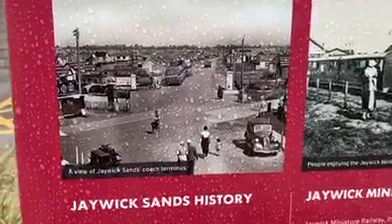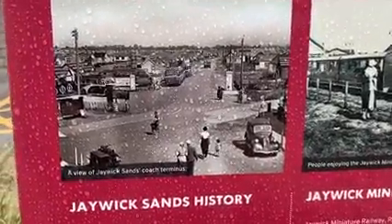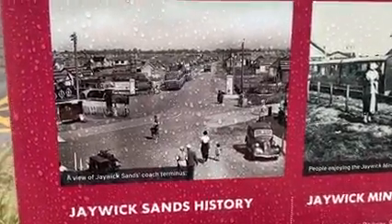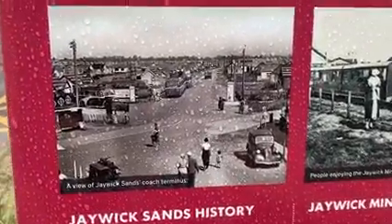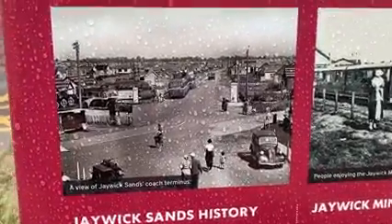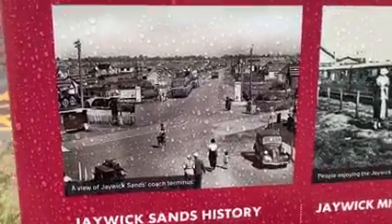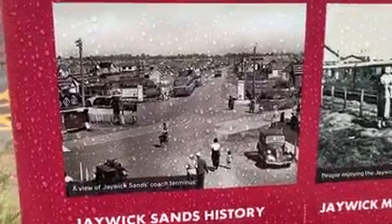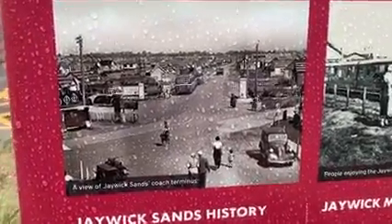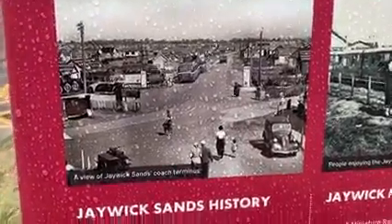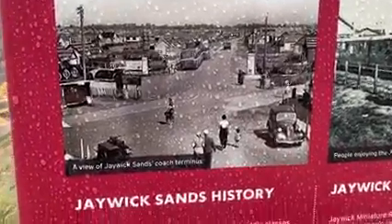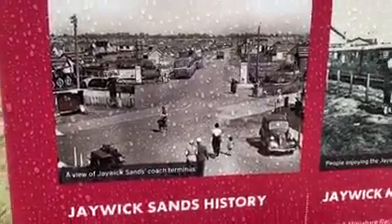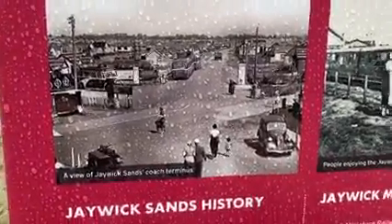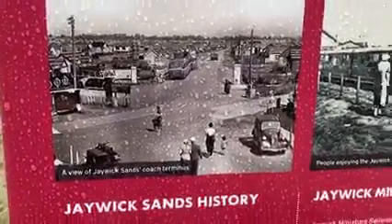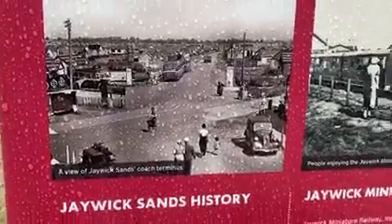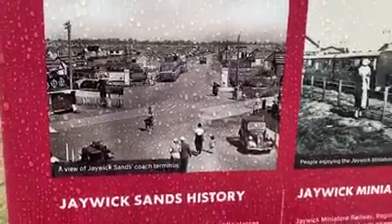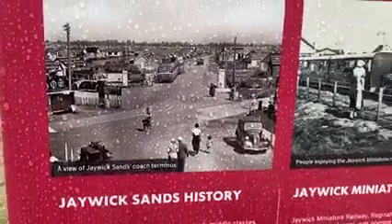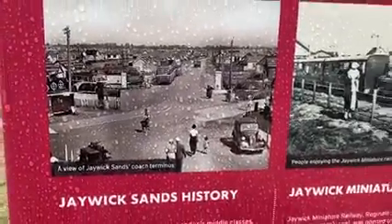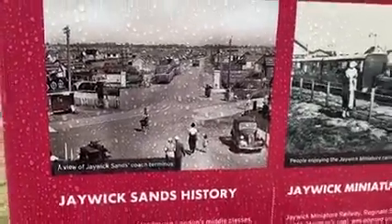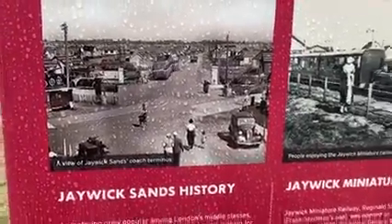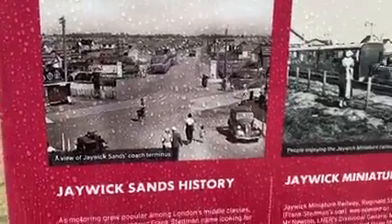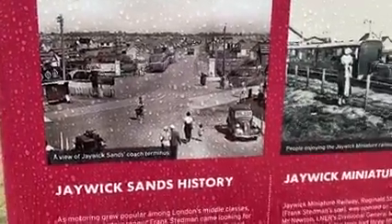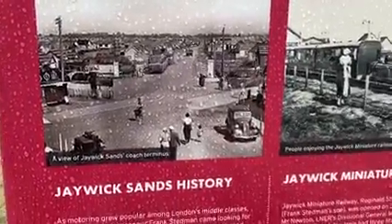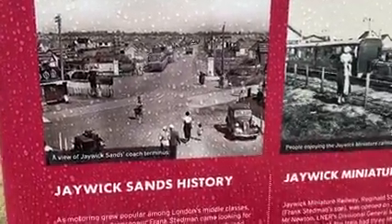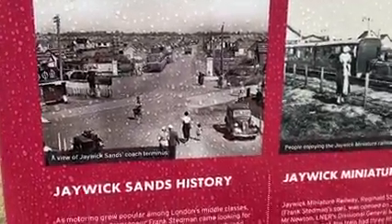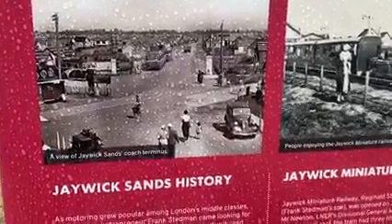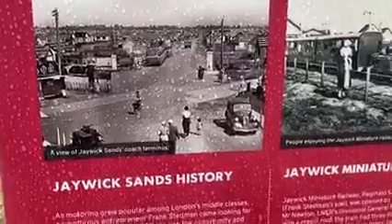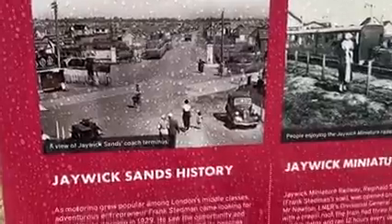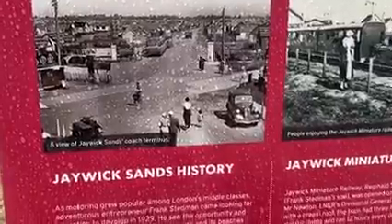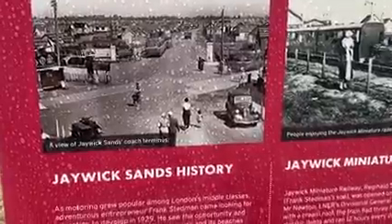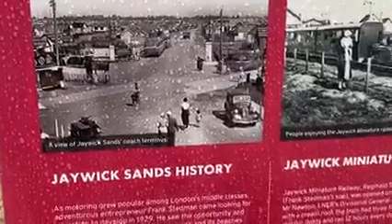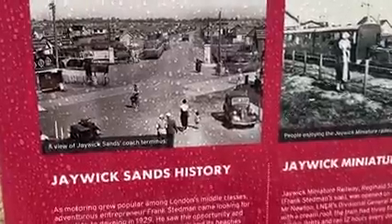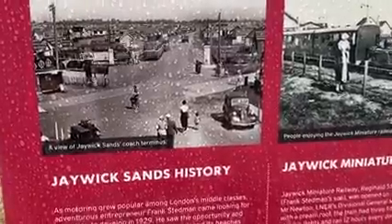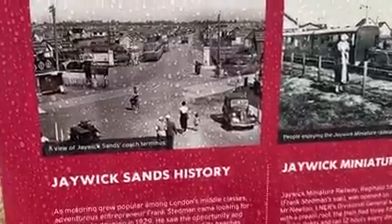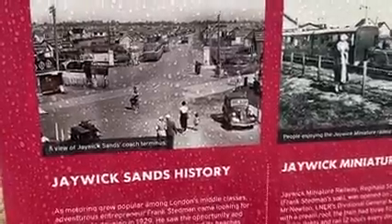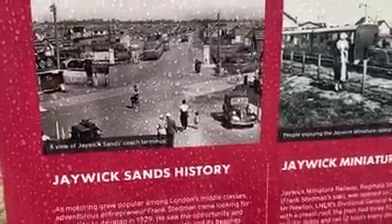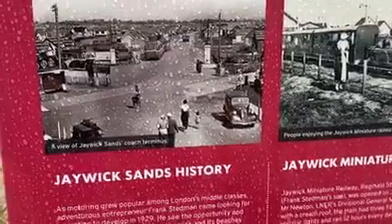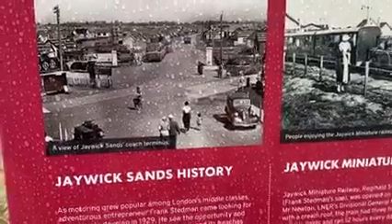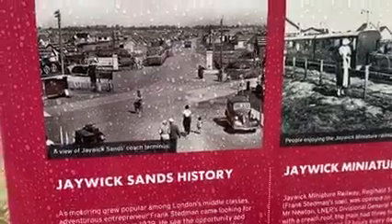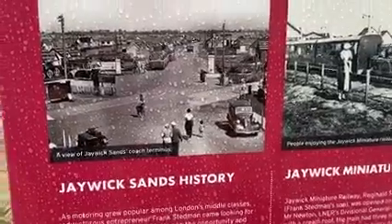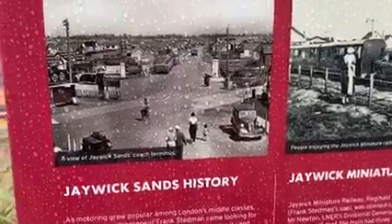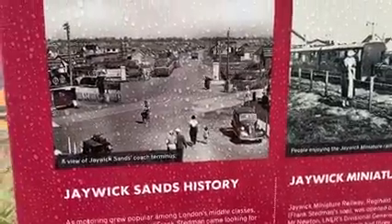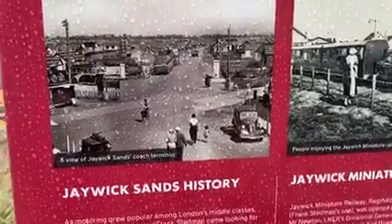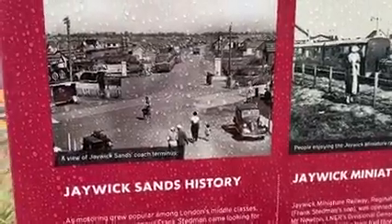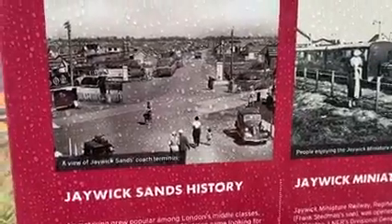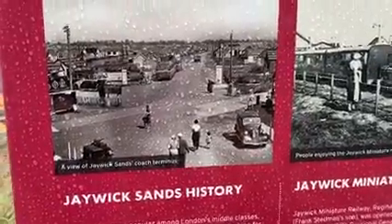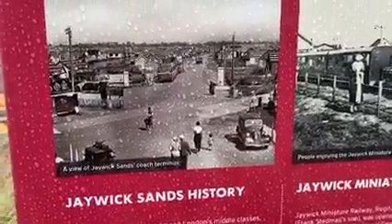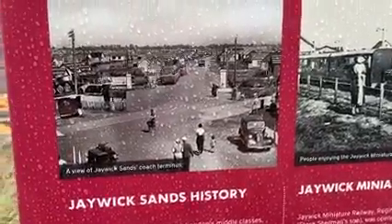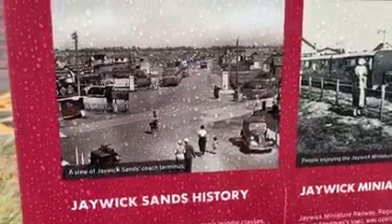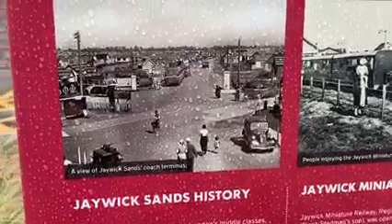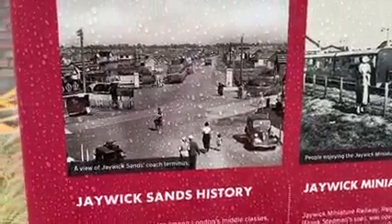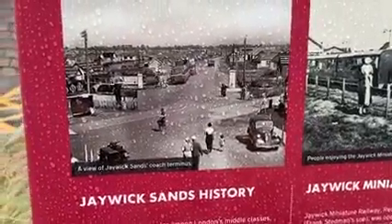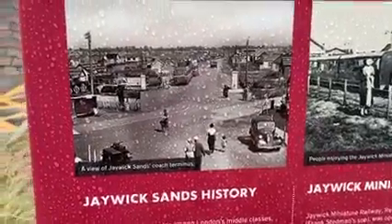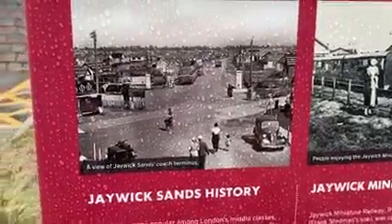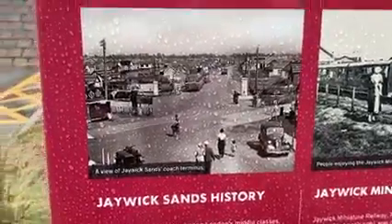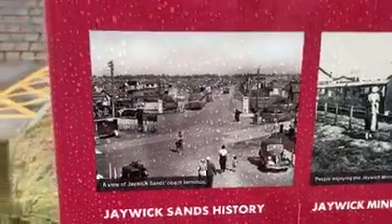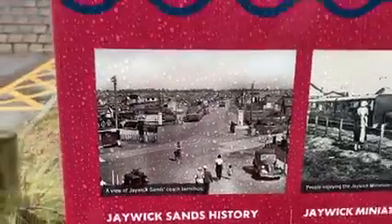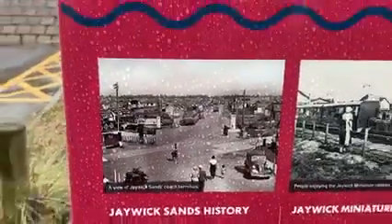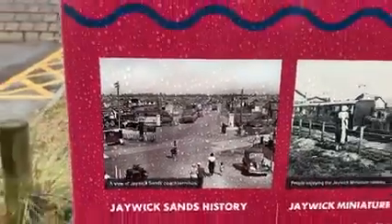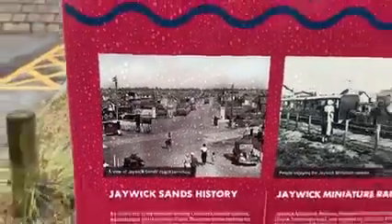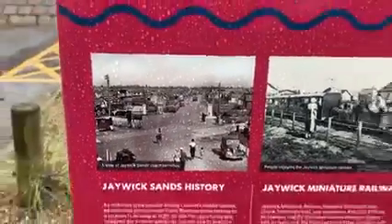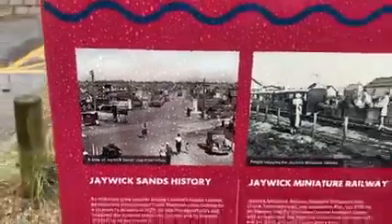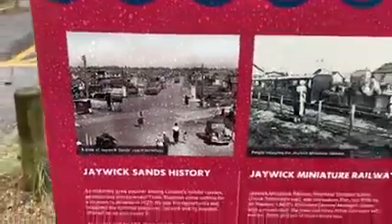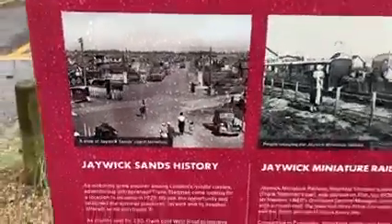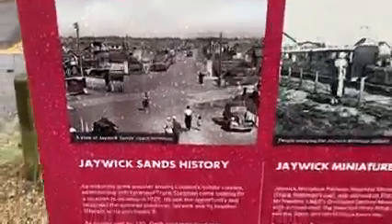Jaywick Sands and its various parks, grasslands, footpaths, the village and the Tudor Estate gradually became residential. Beautiful.